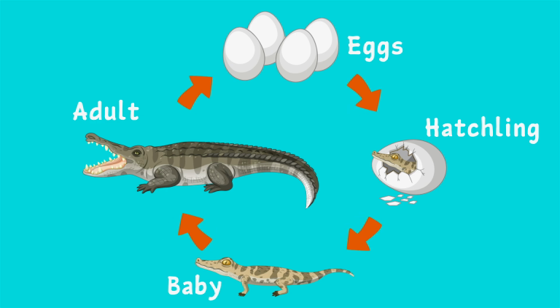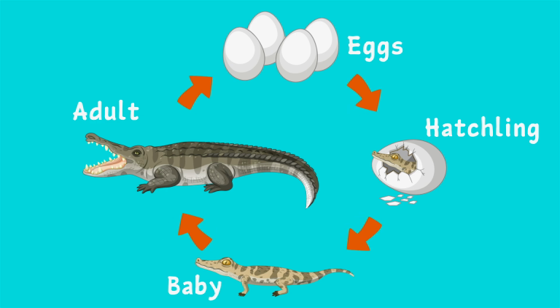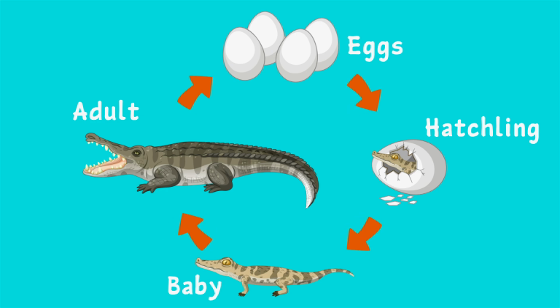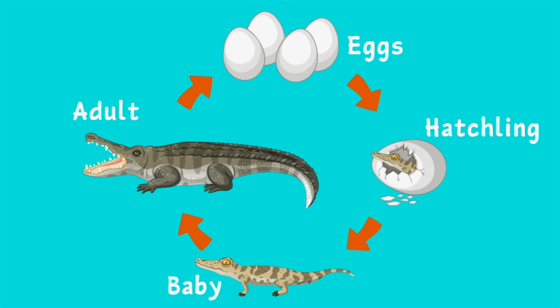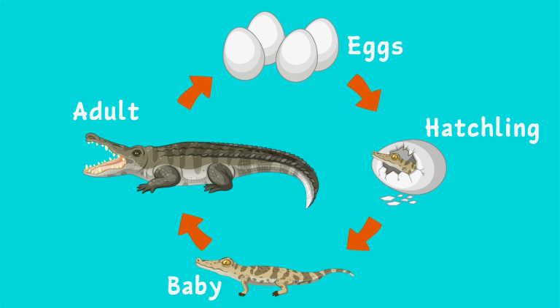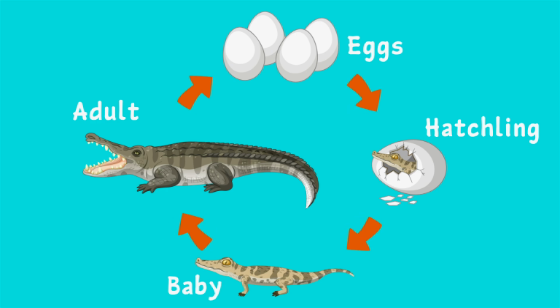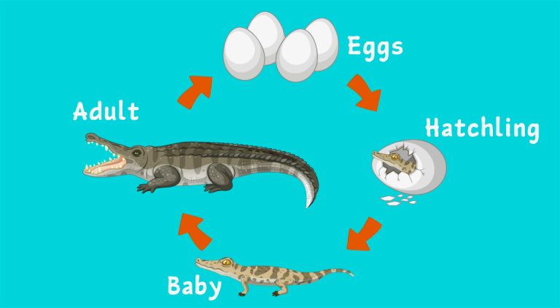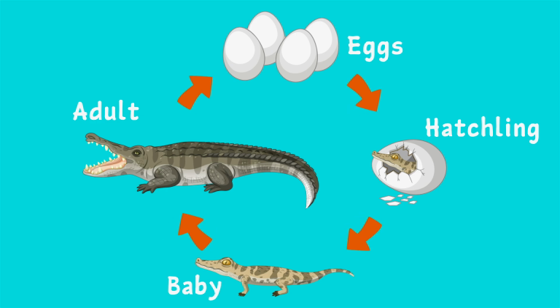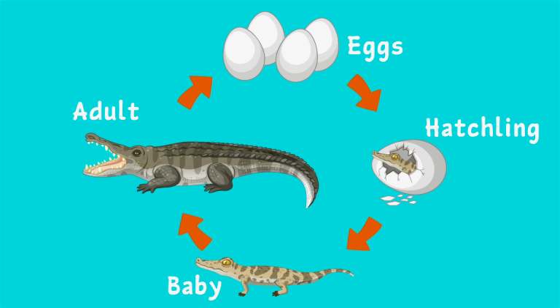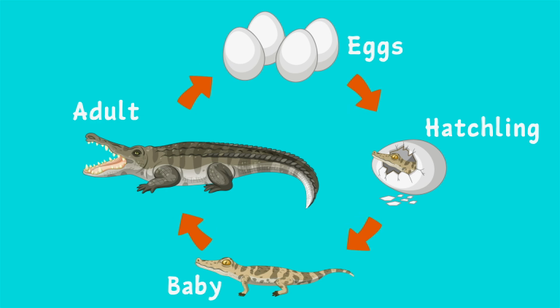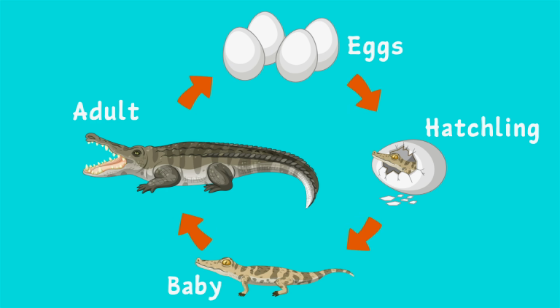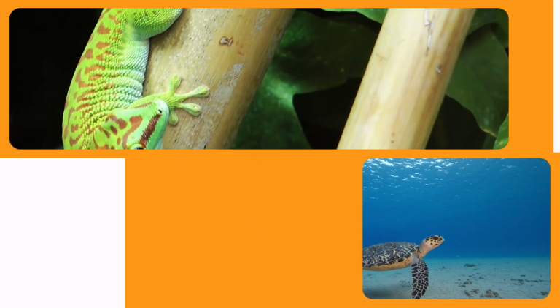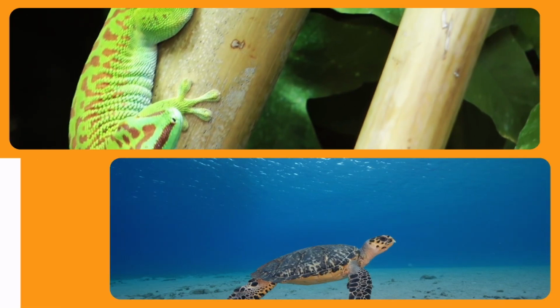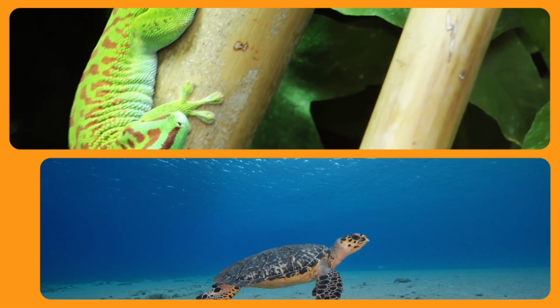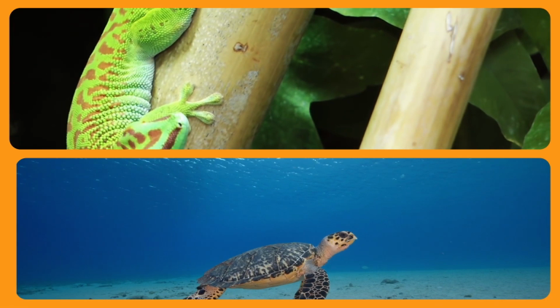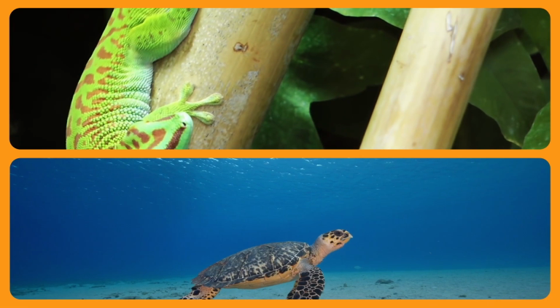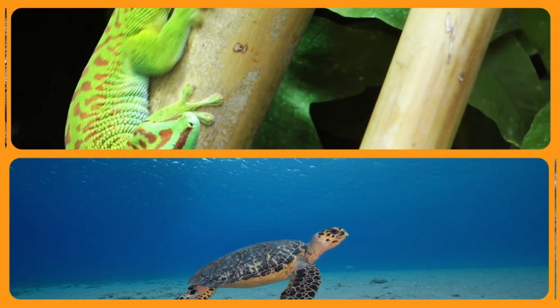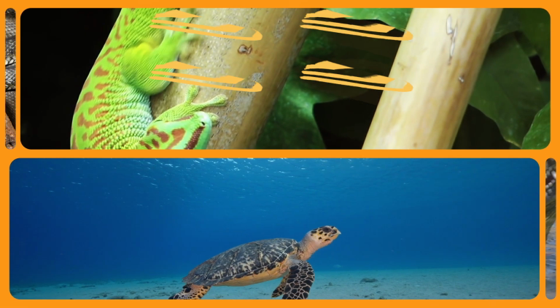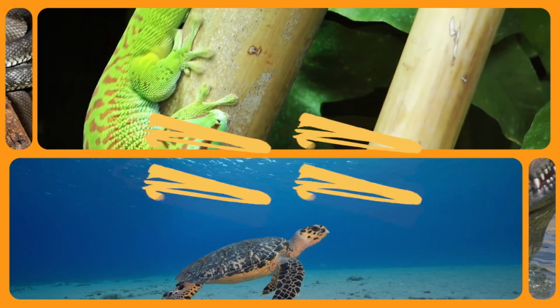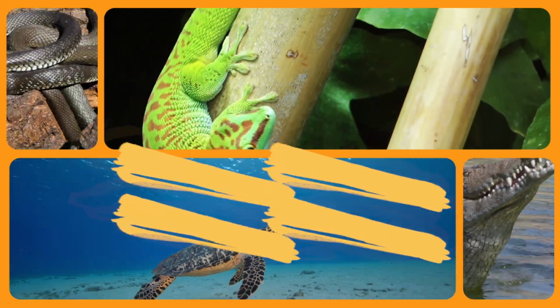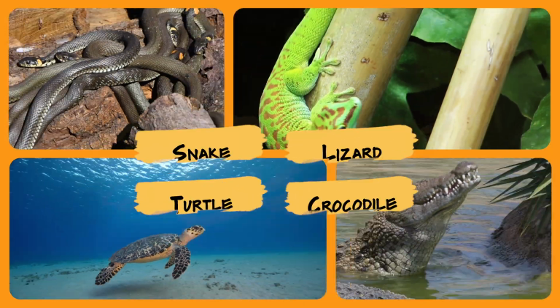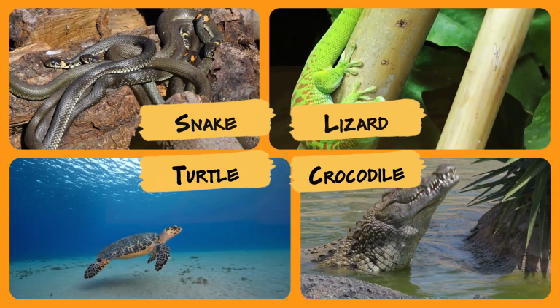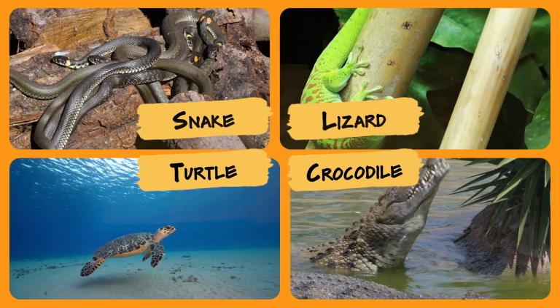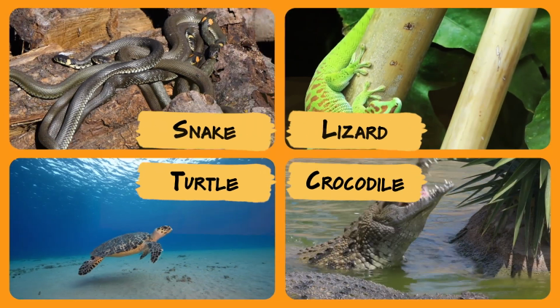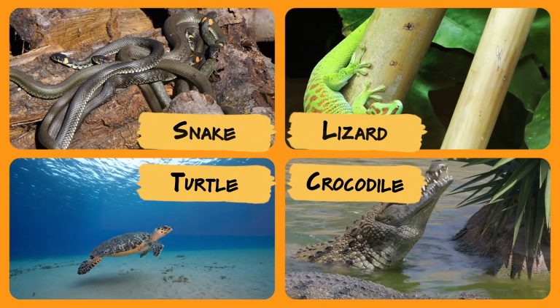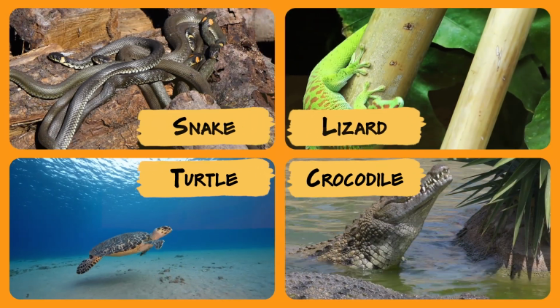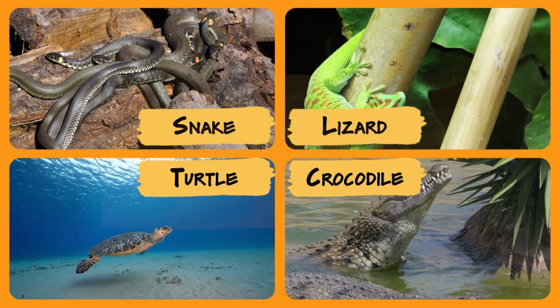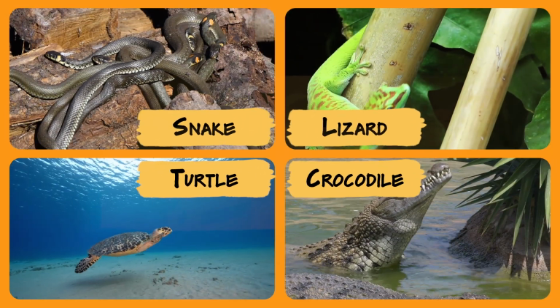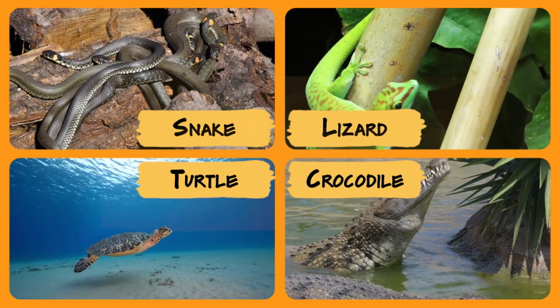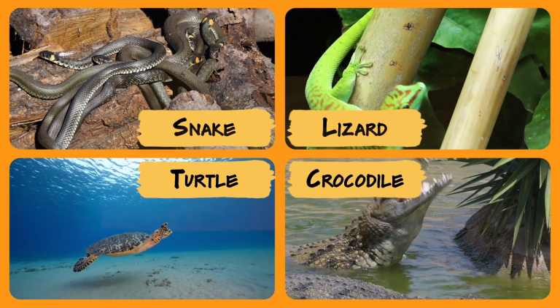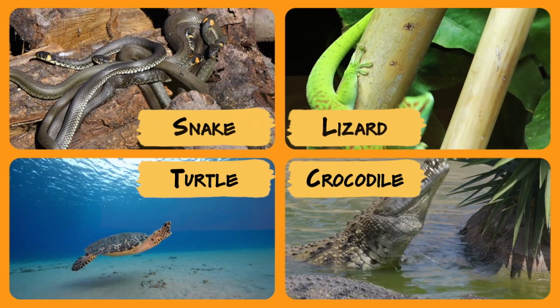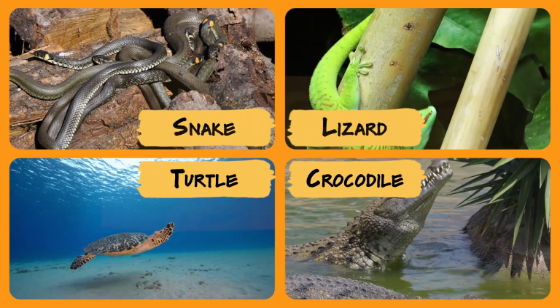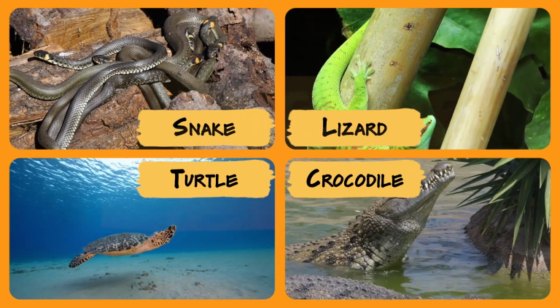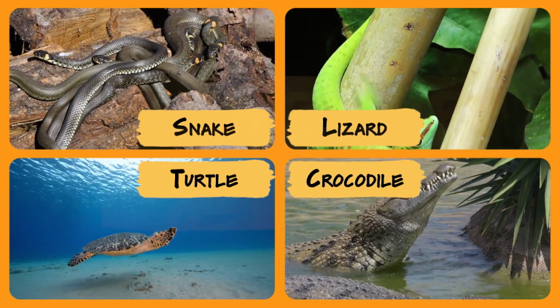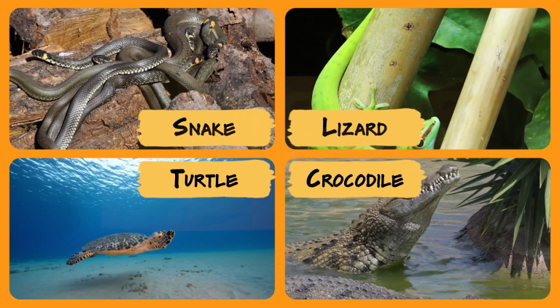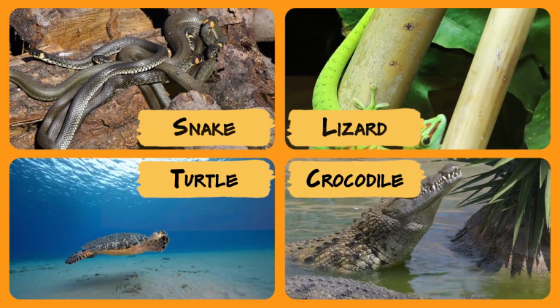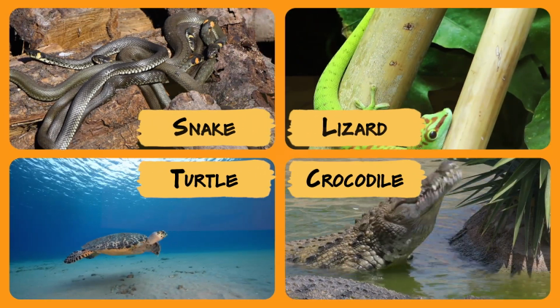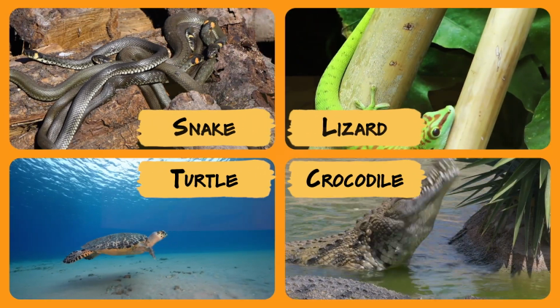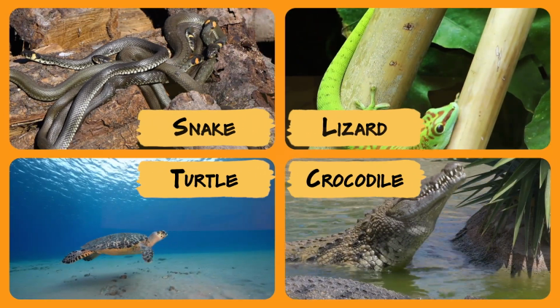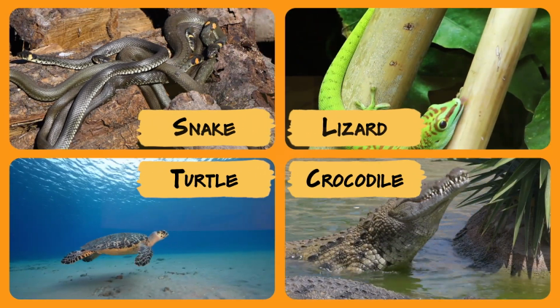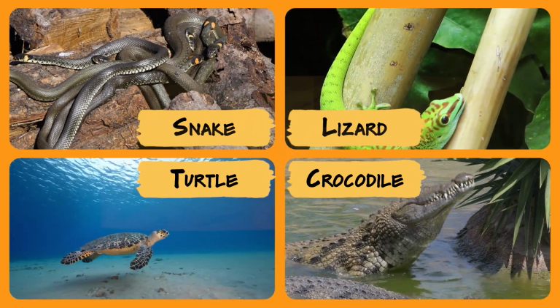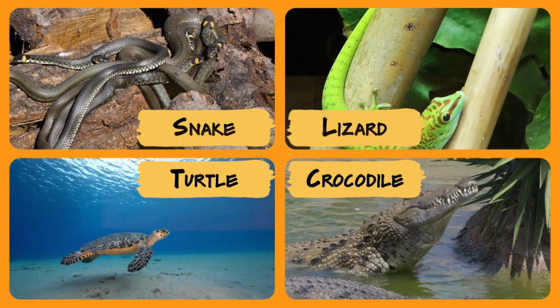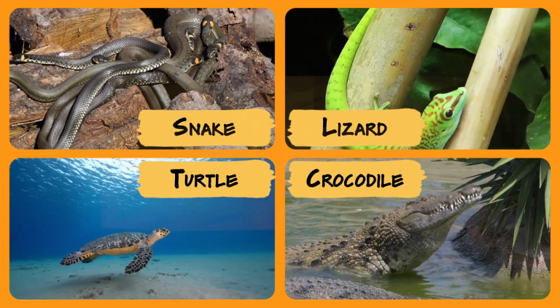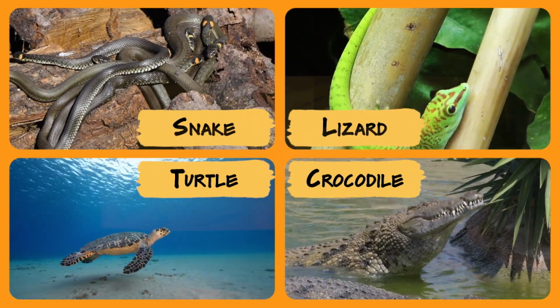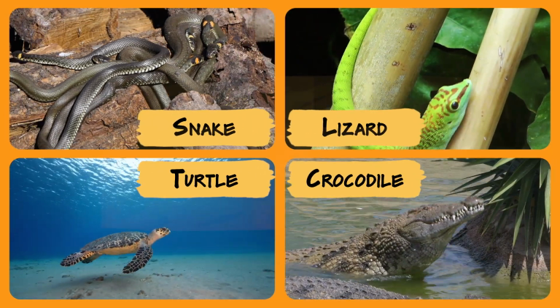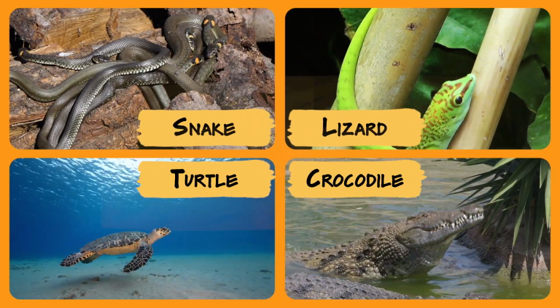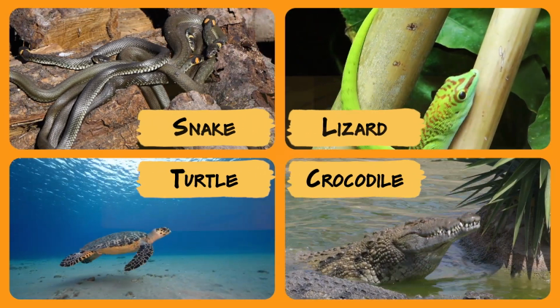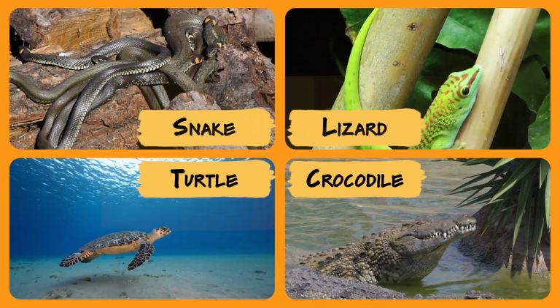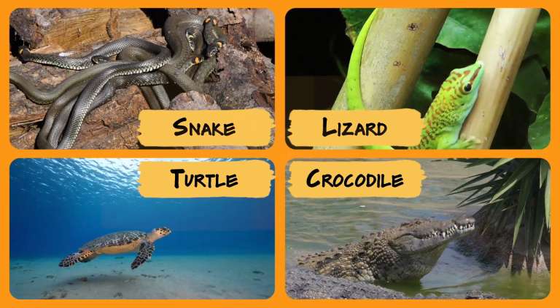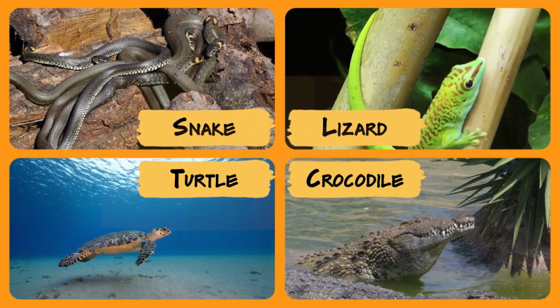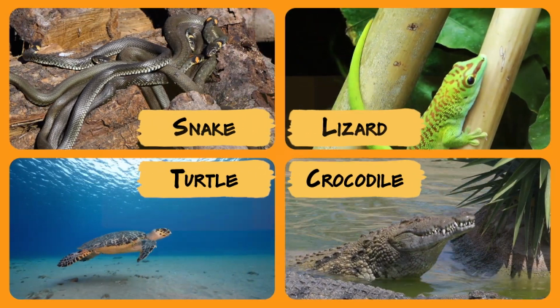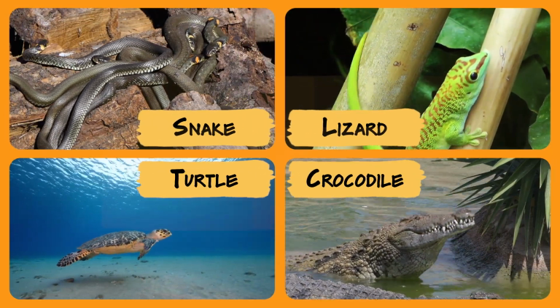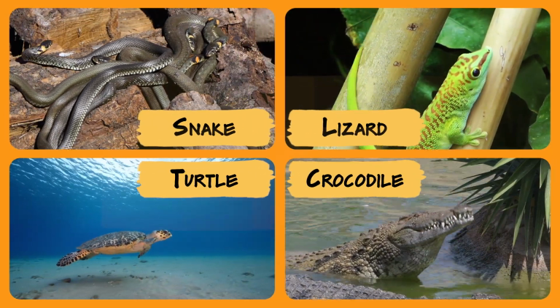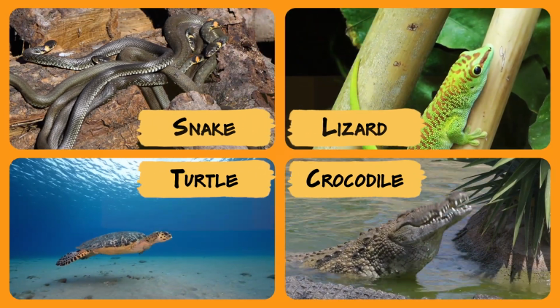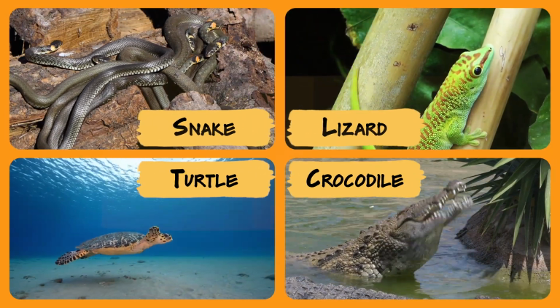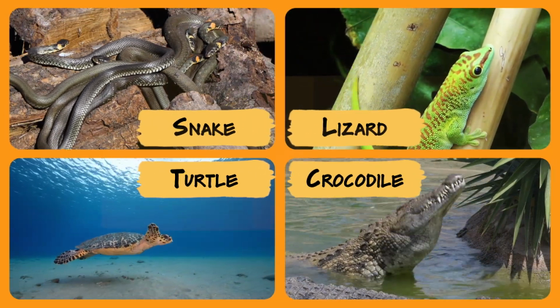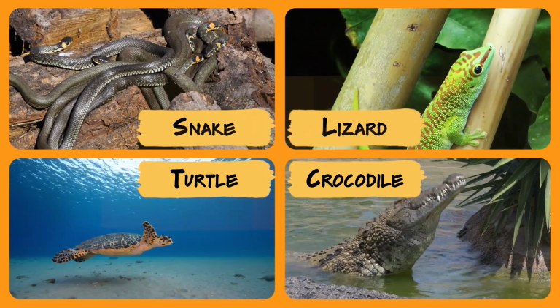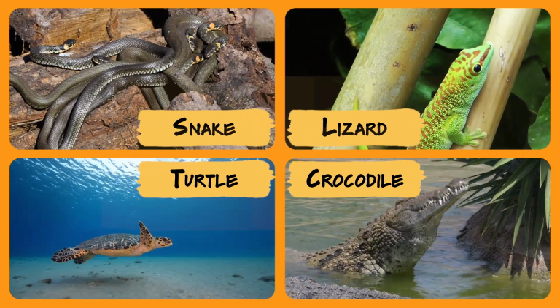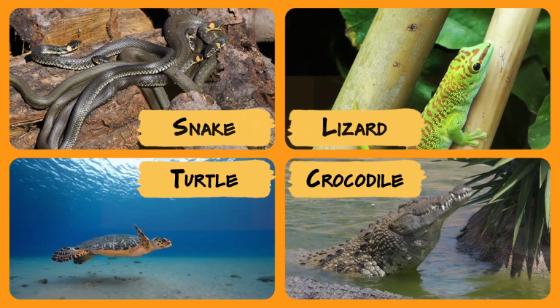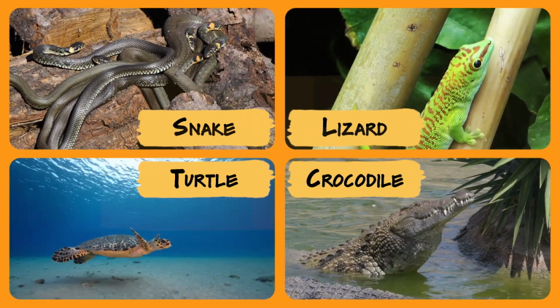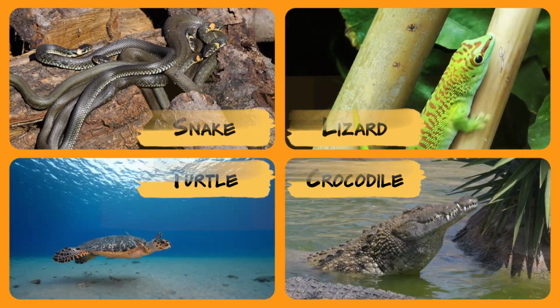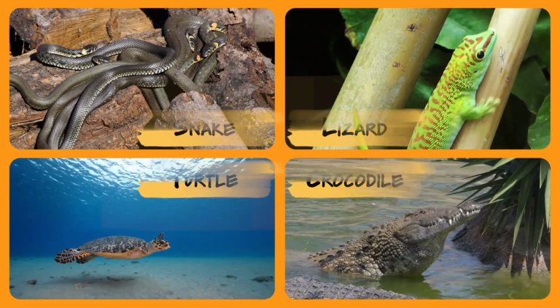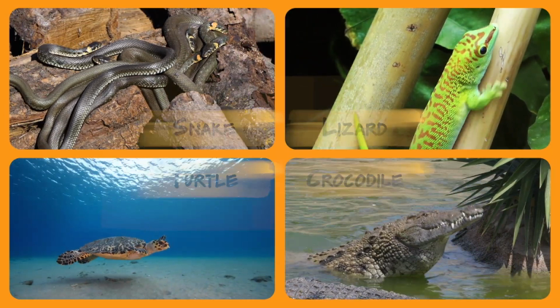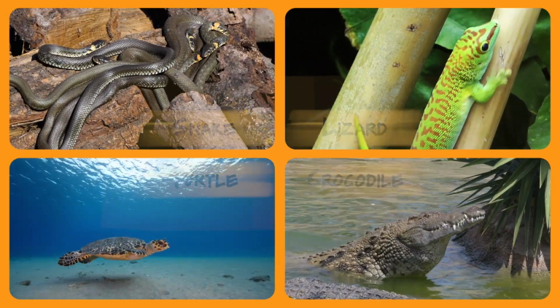So that means snakes, lizards, turtles, and crocodiles are all reptiles.